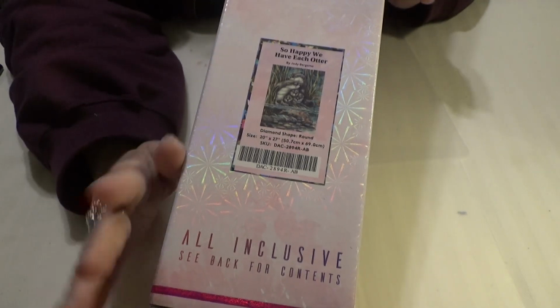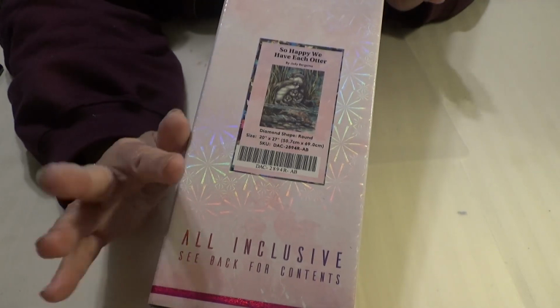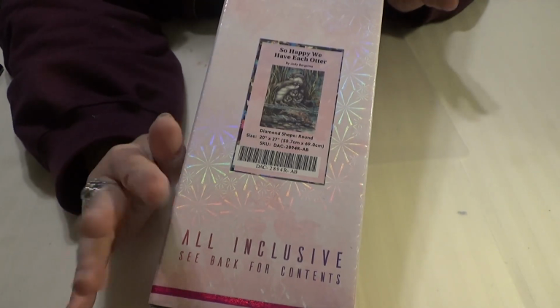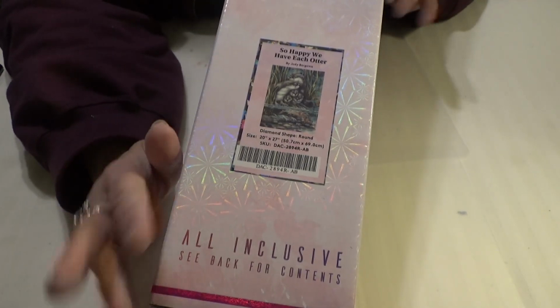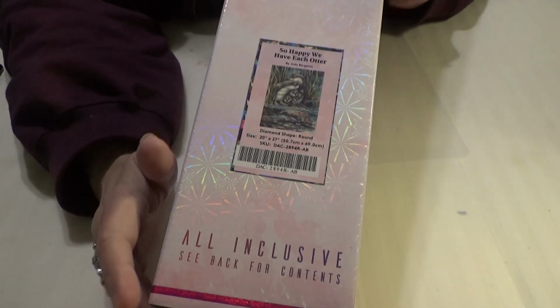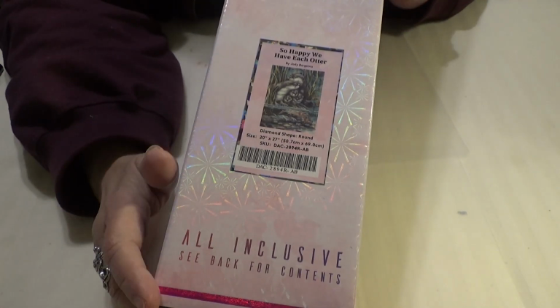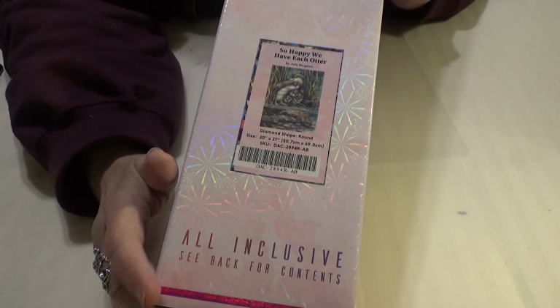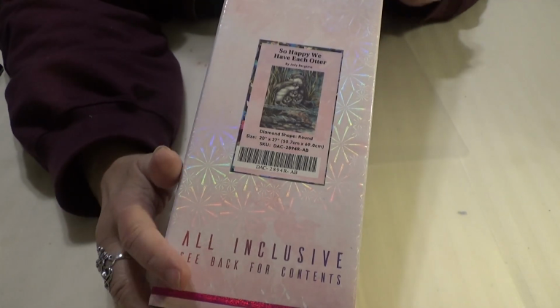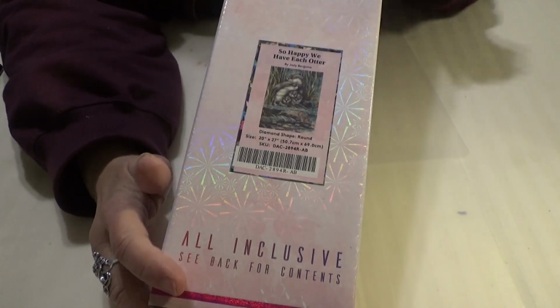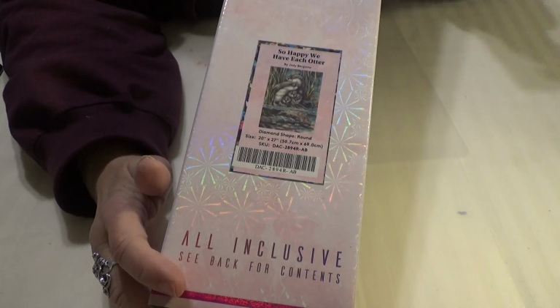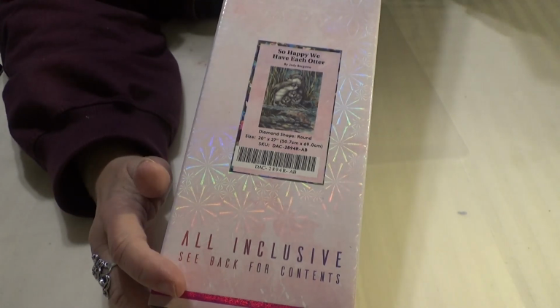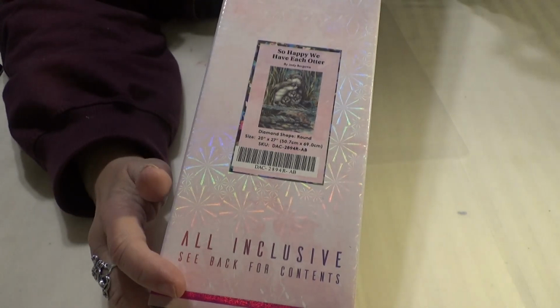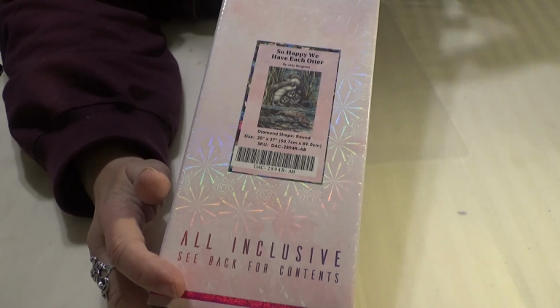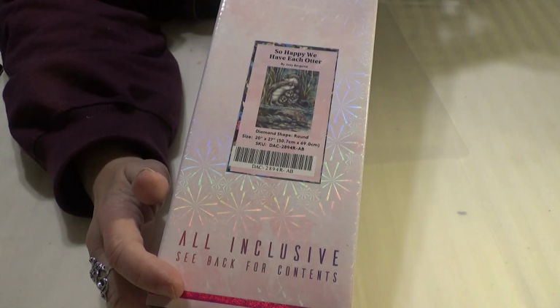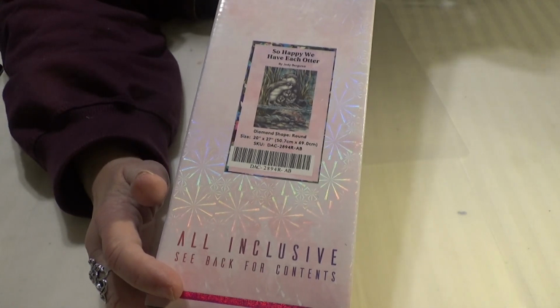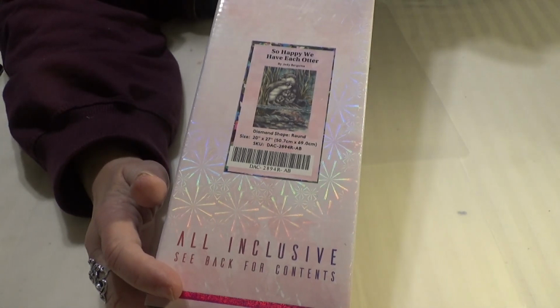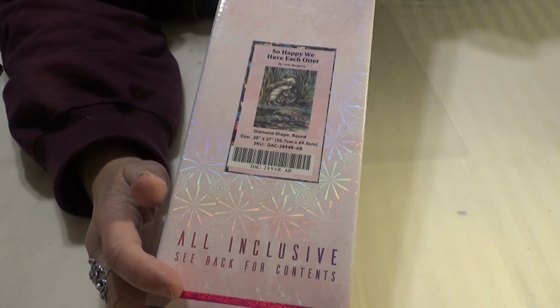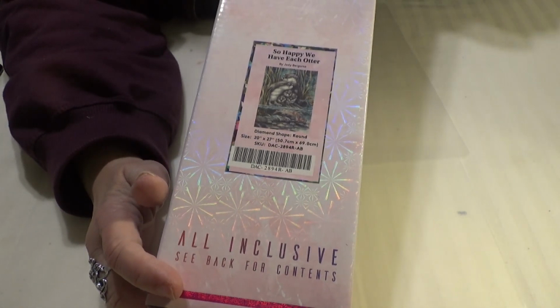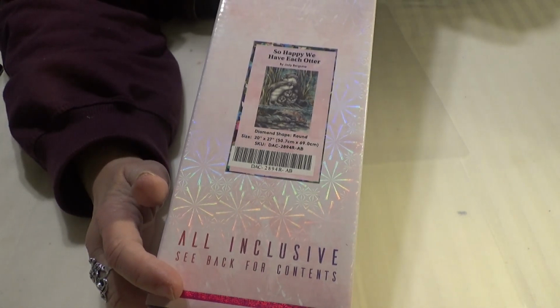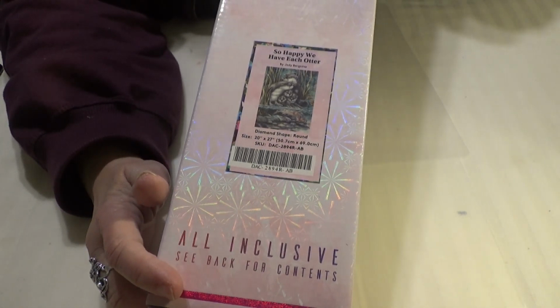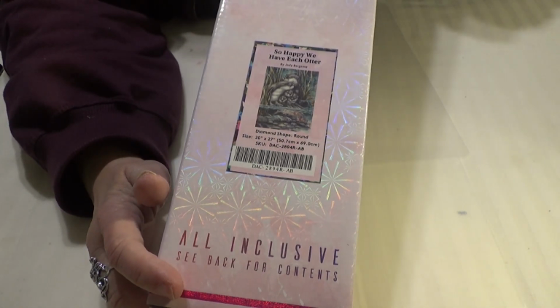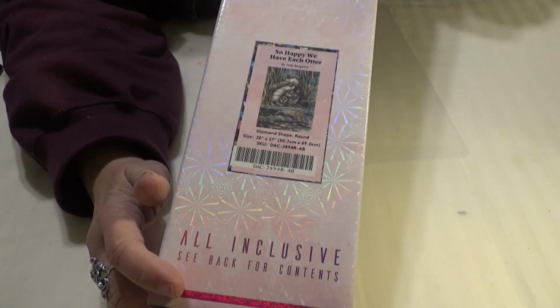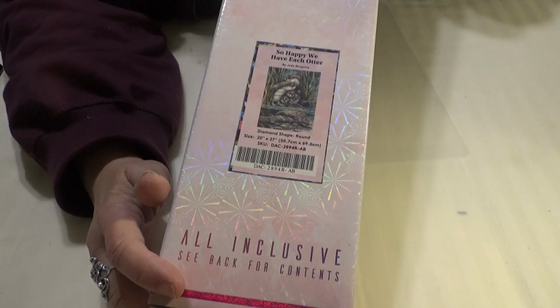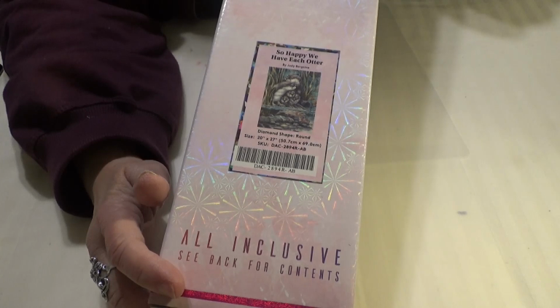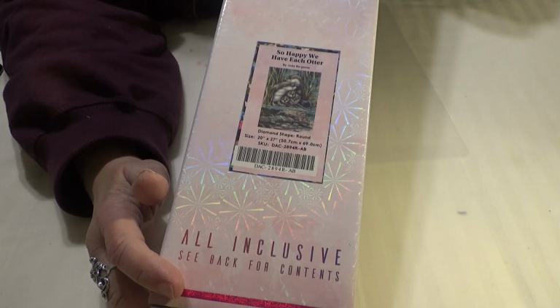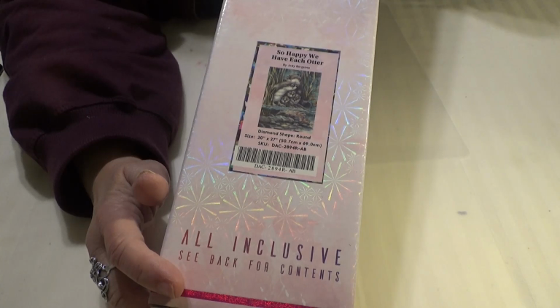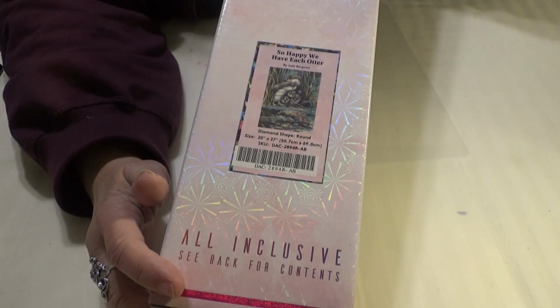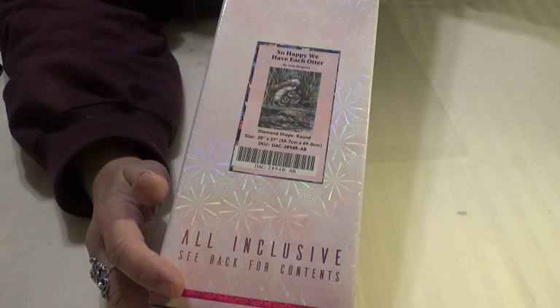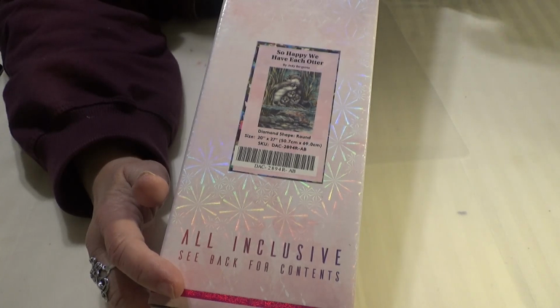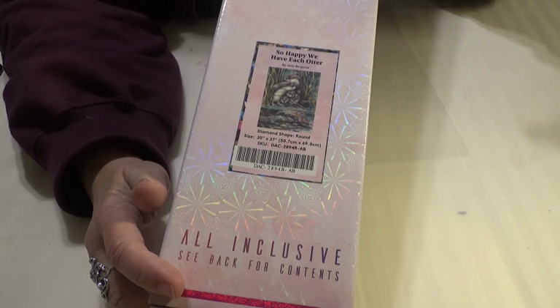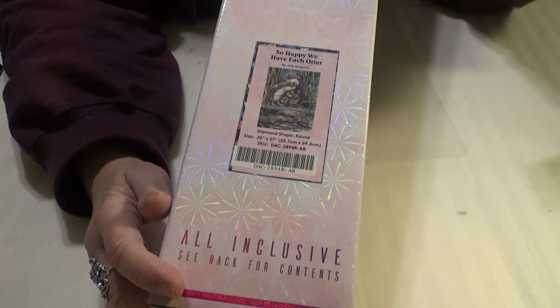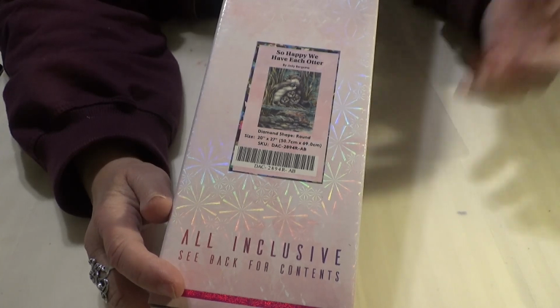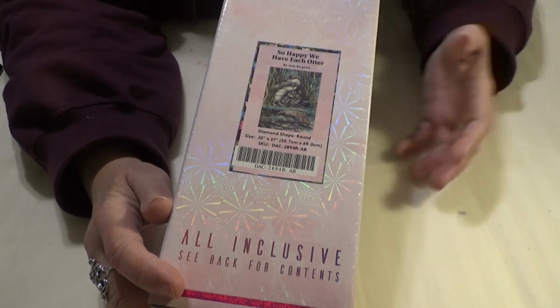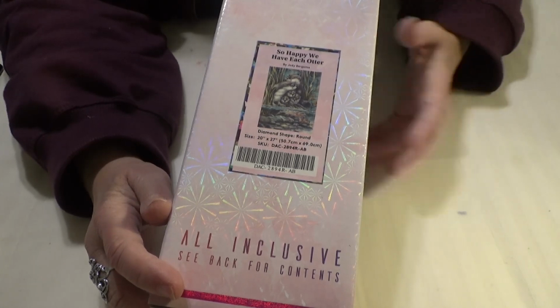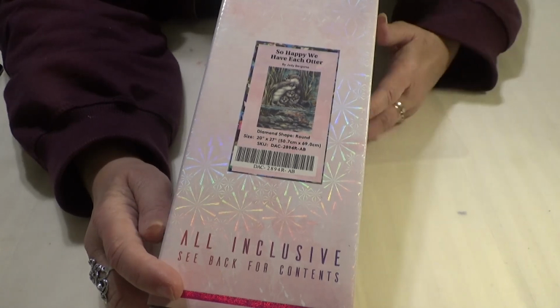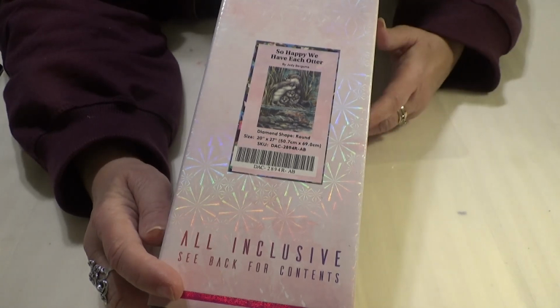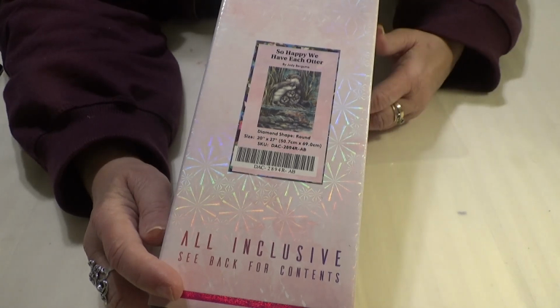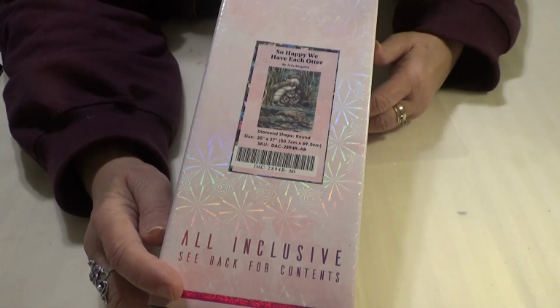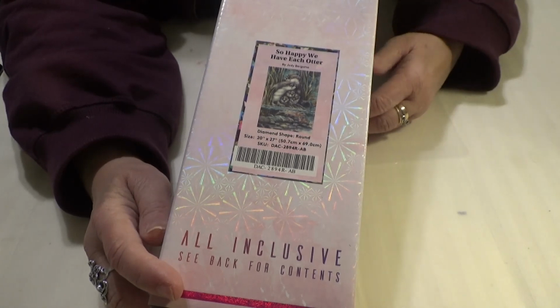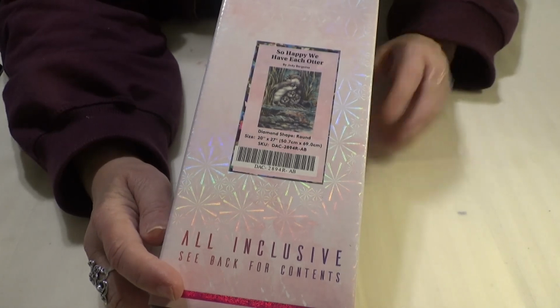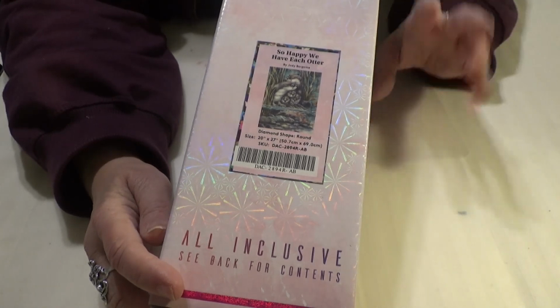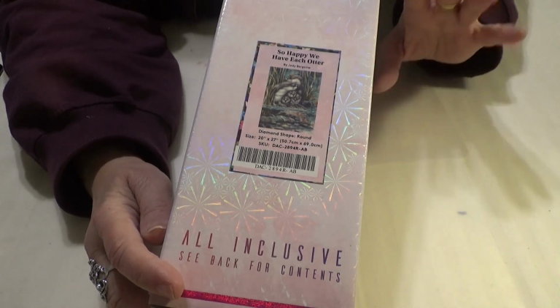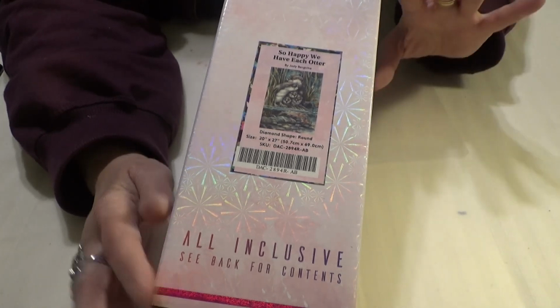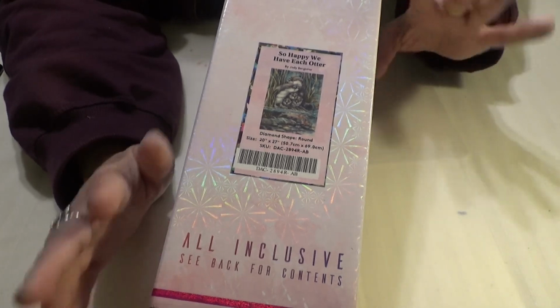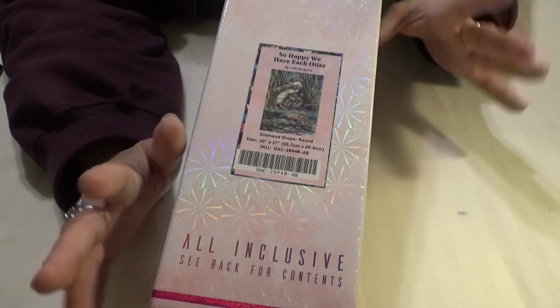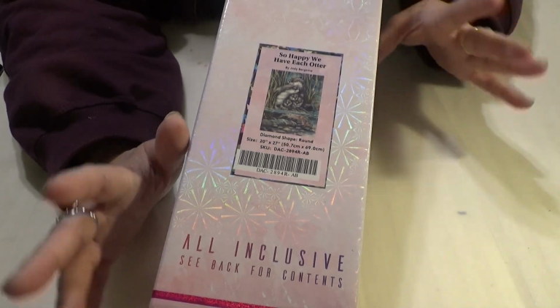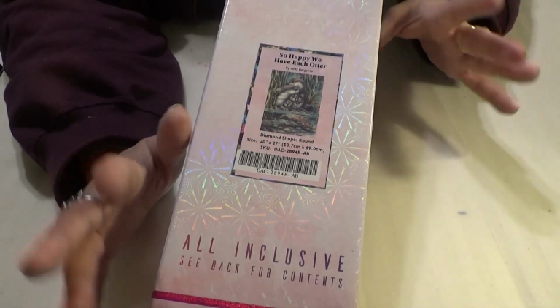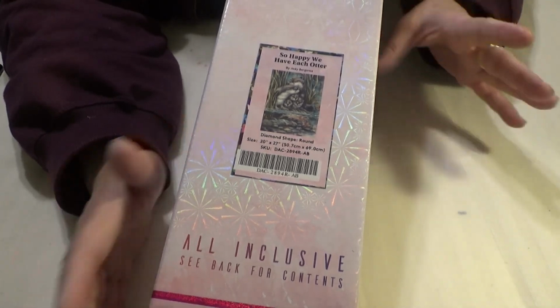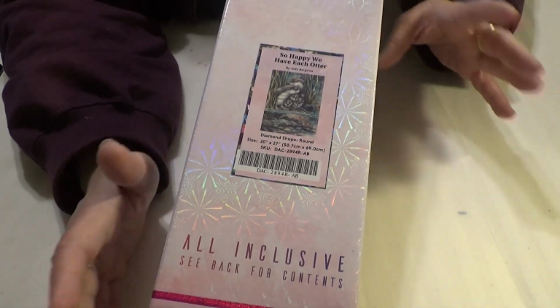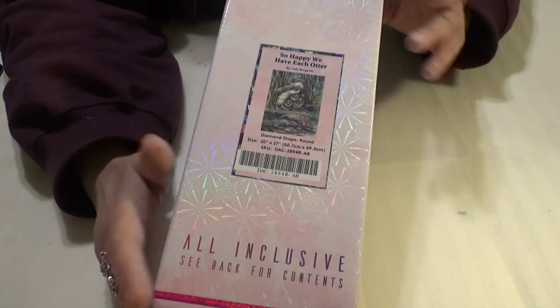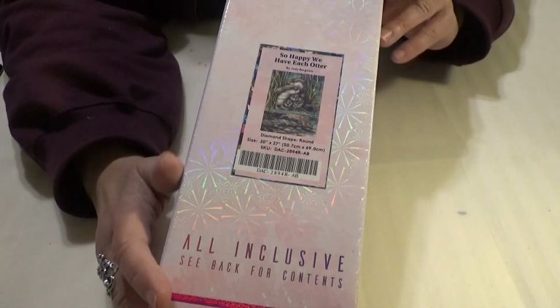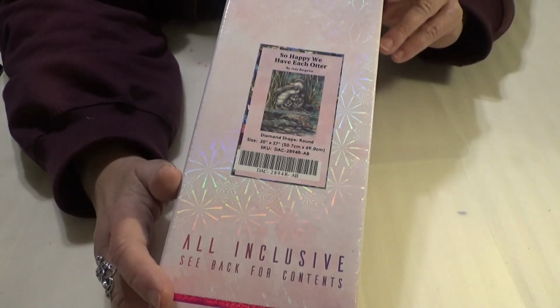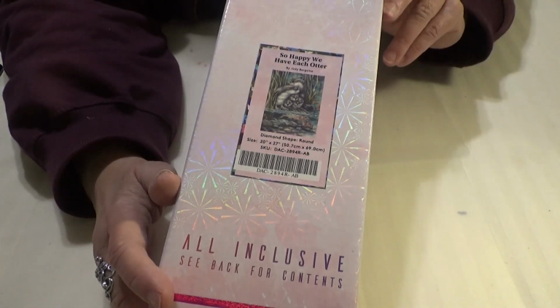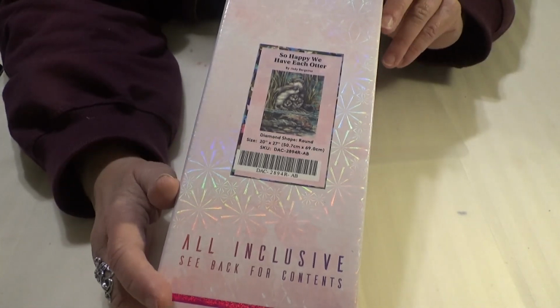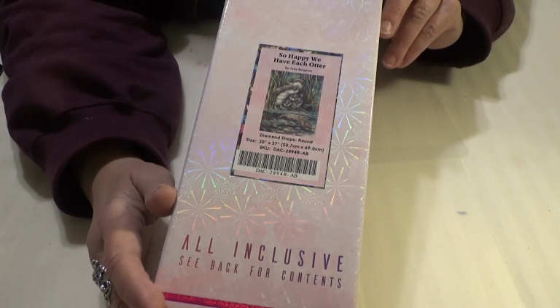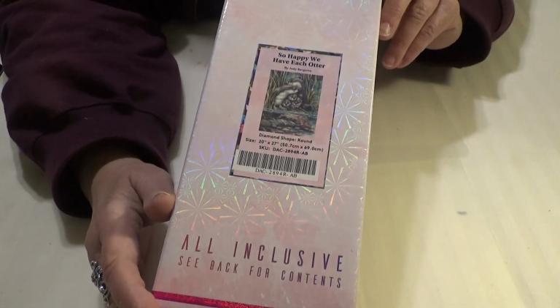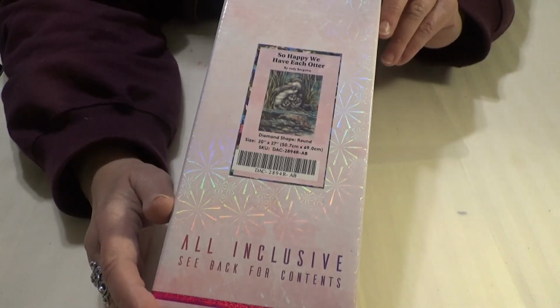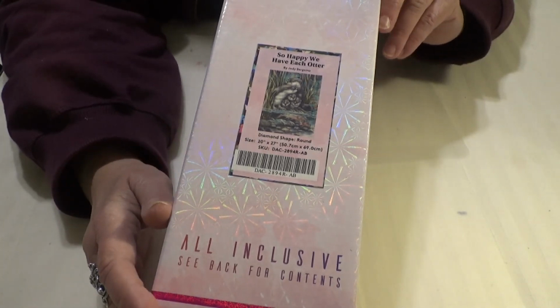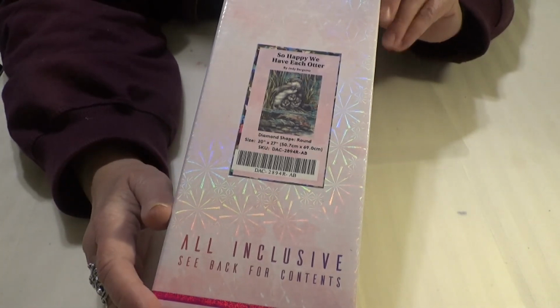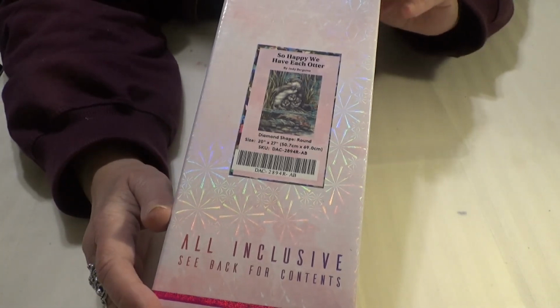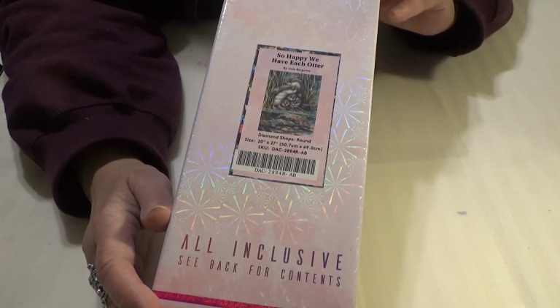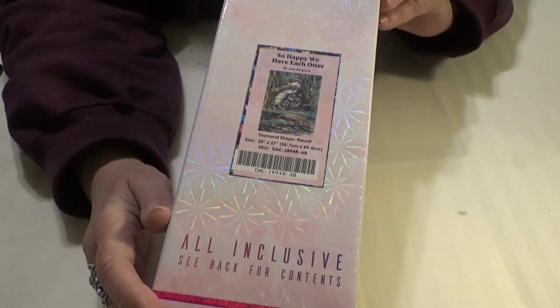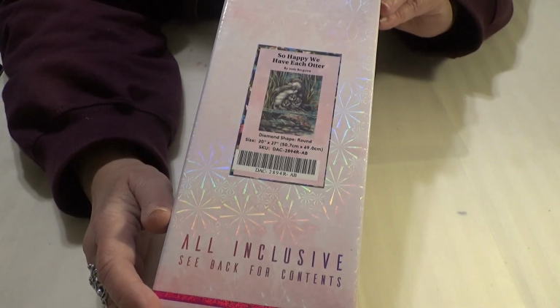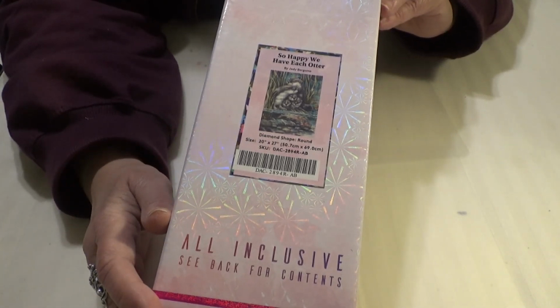Hi Divas, this is Wanda from Wanda's Work Basket for all things creative and crafty with a little bit of inspiration mixed in.